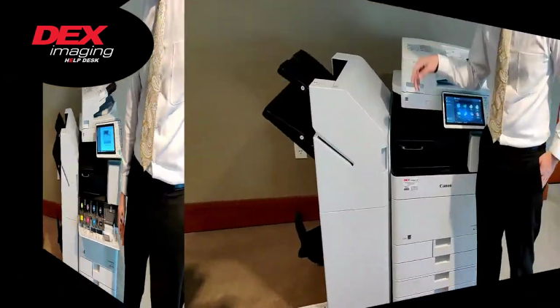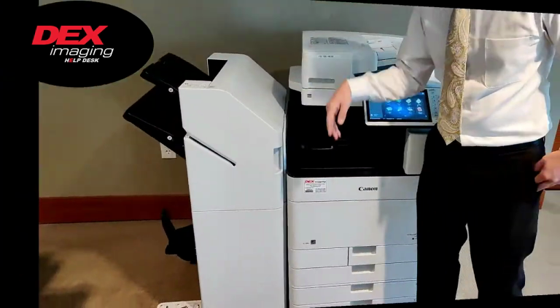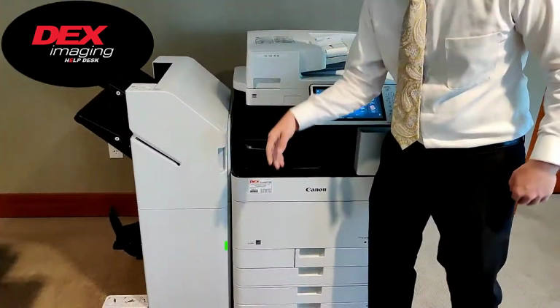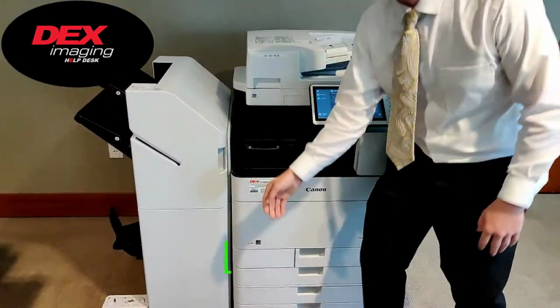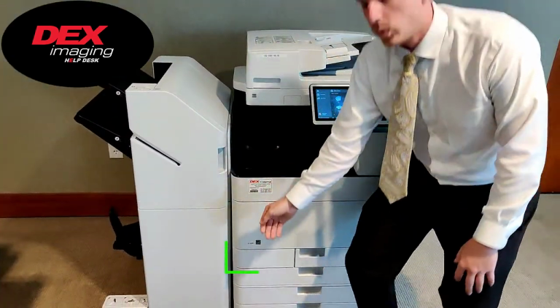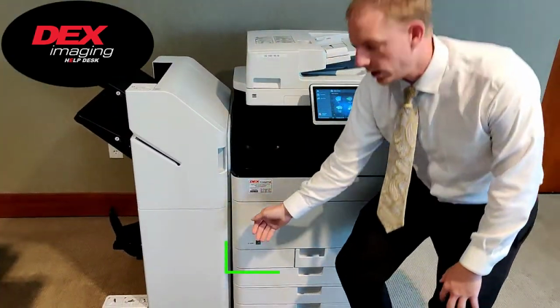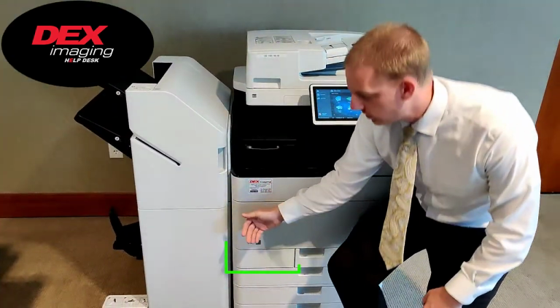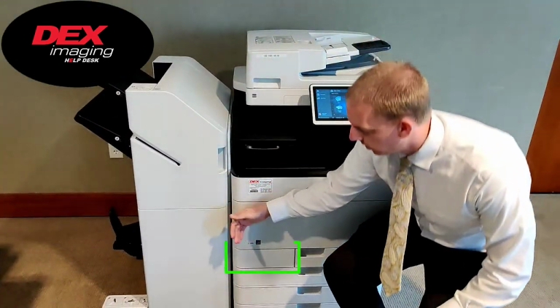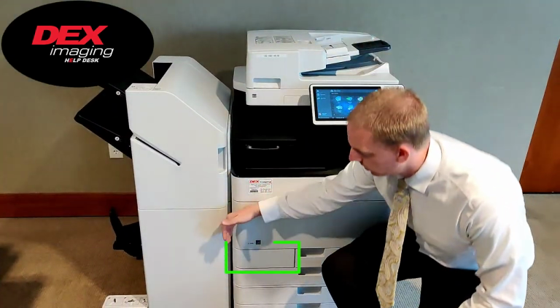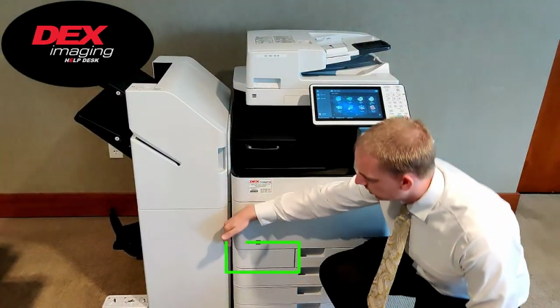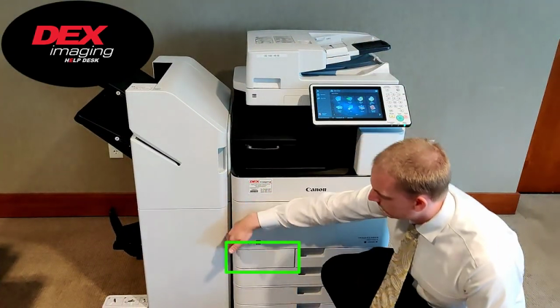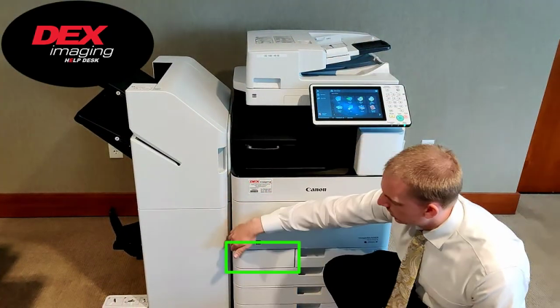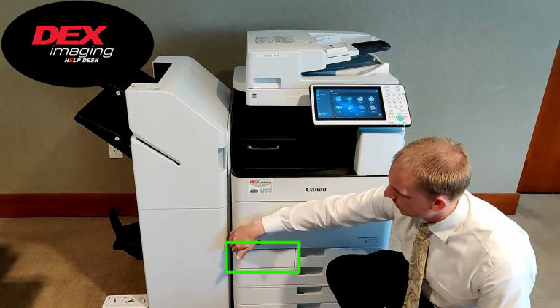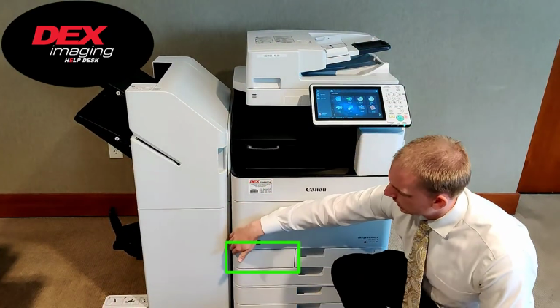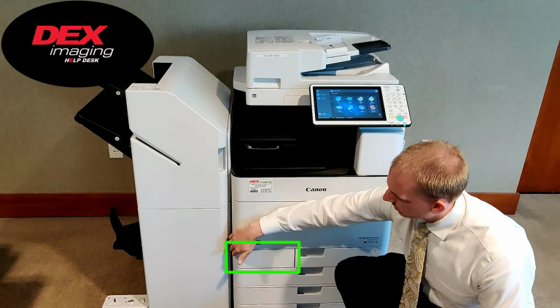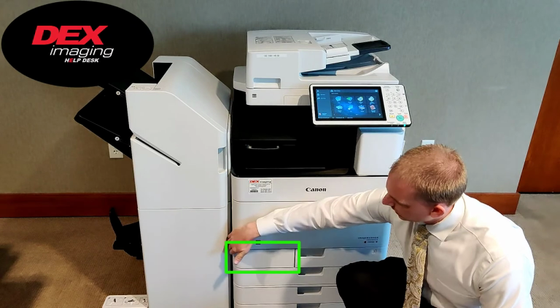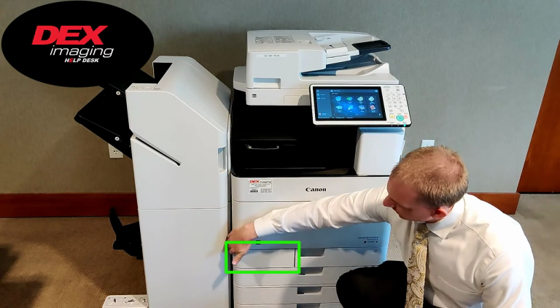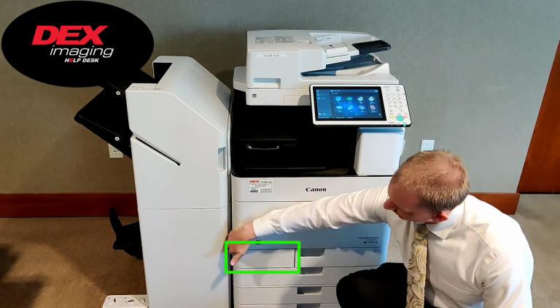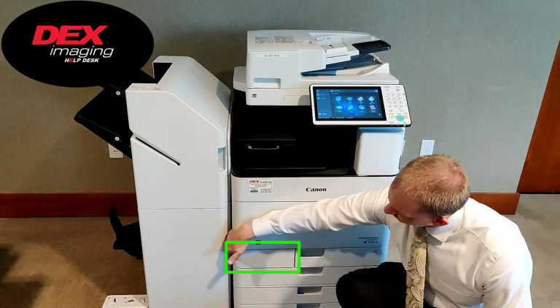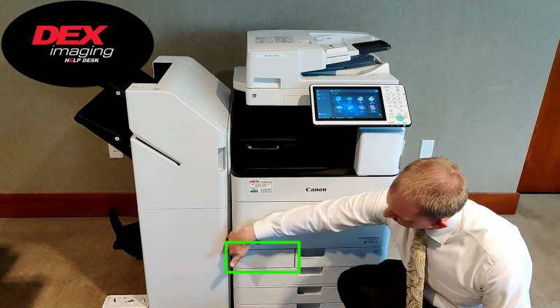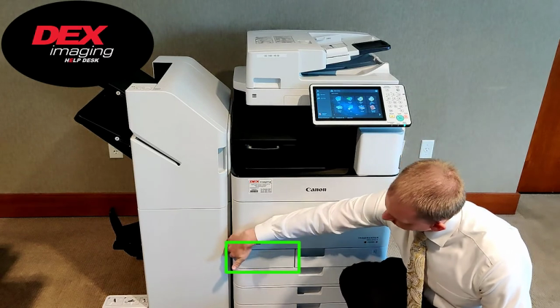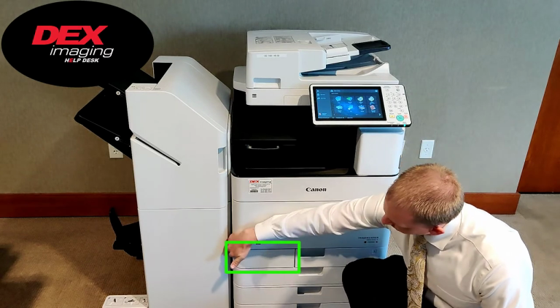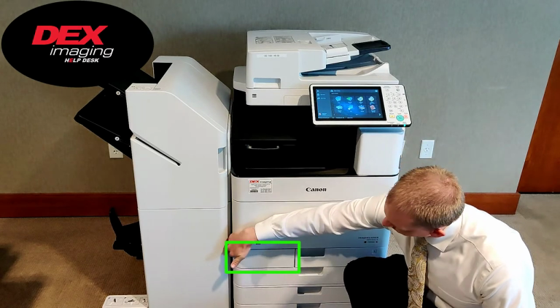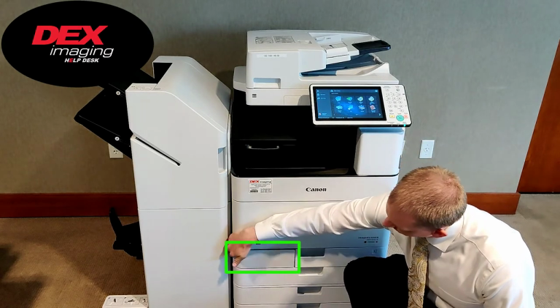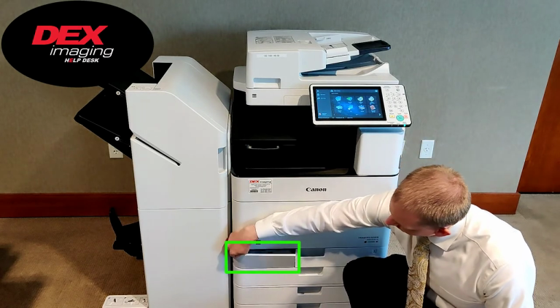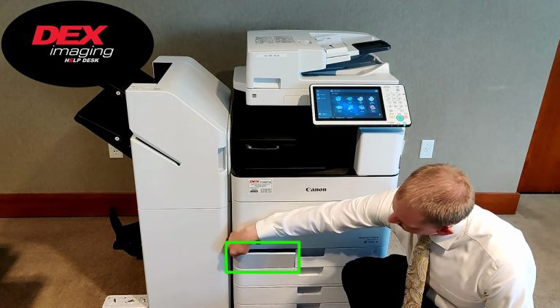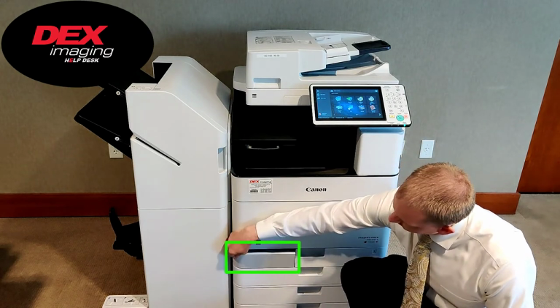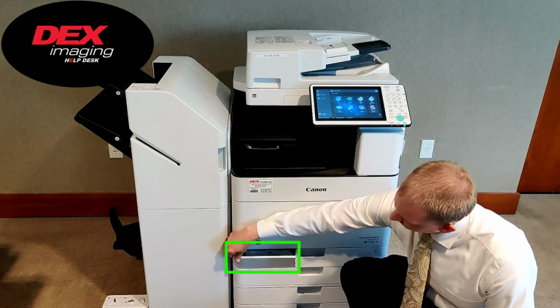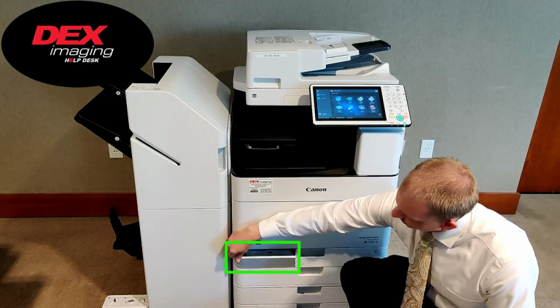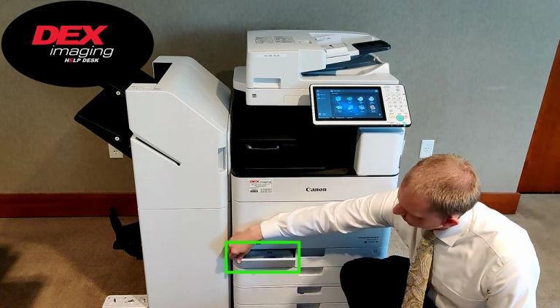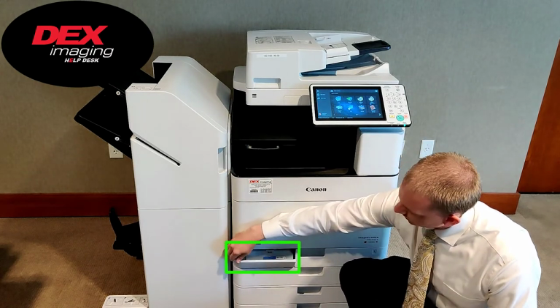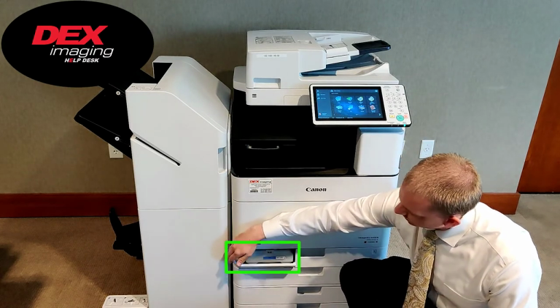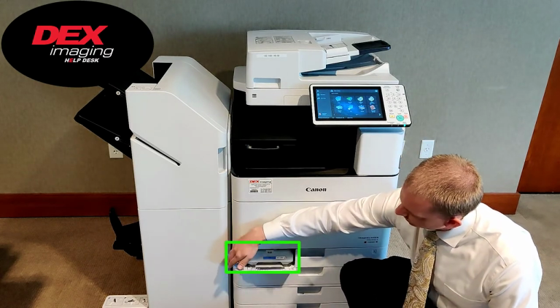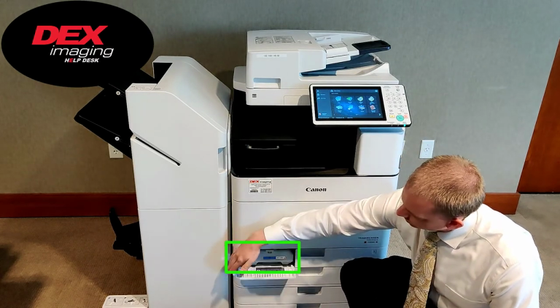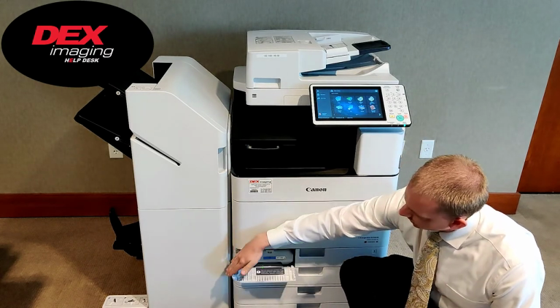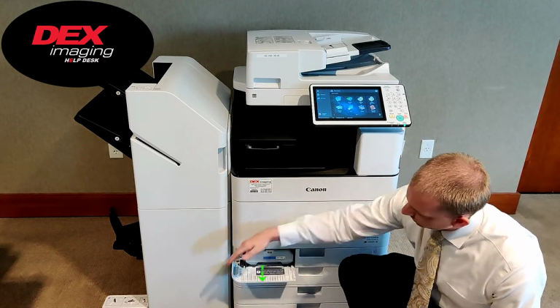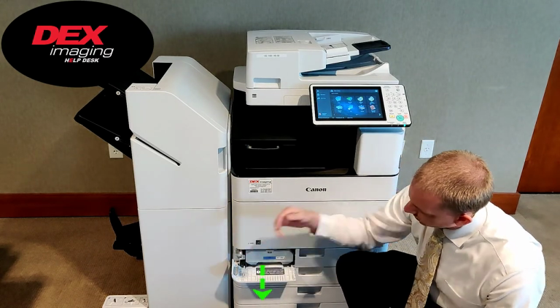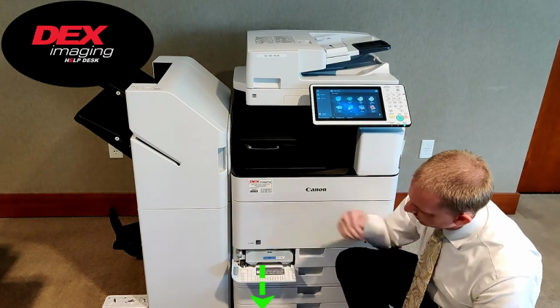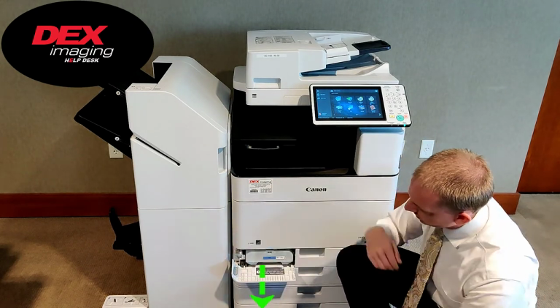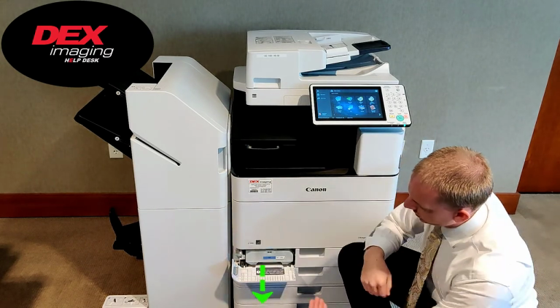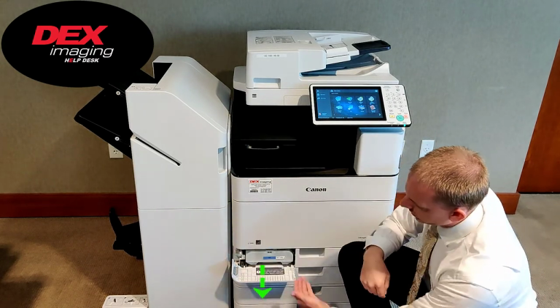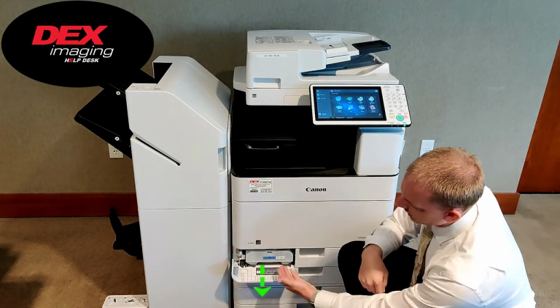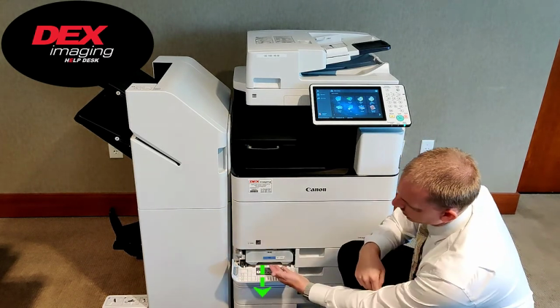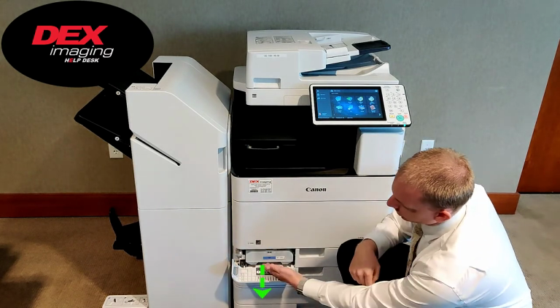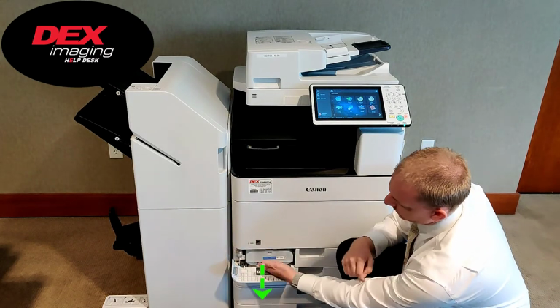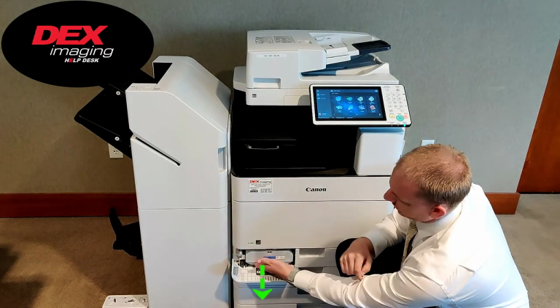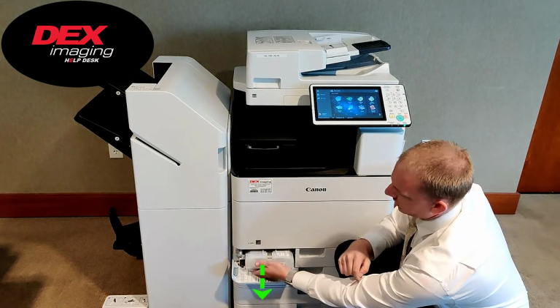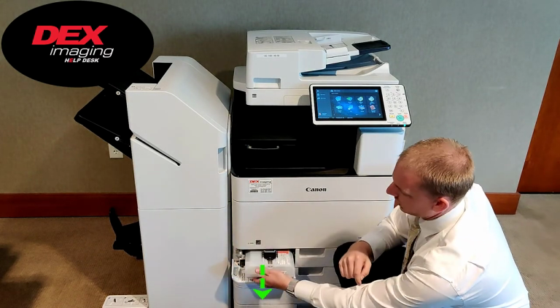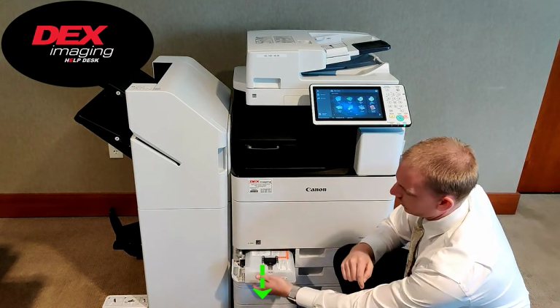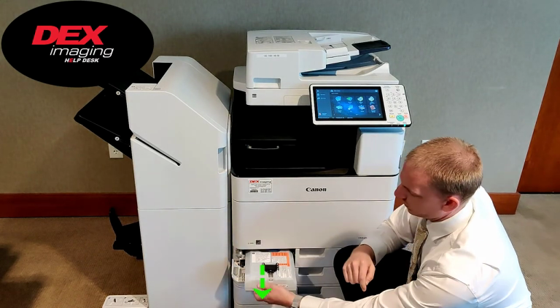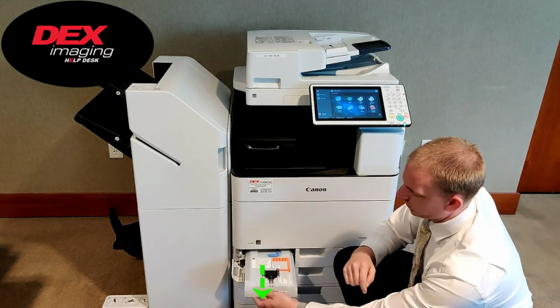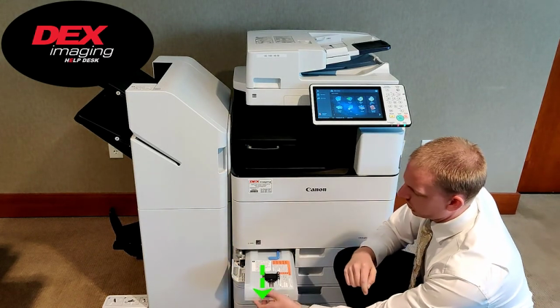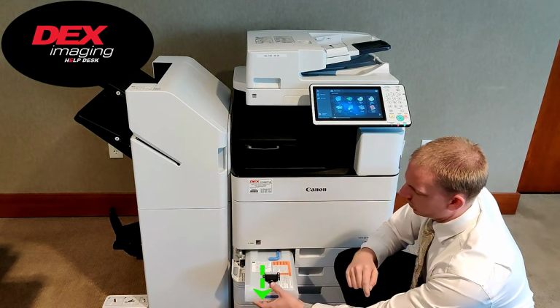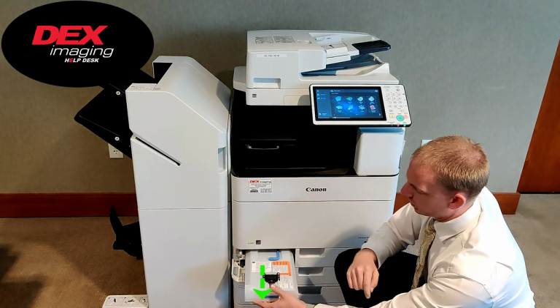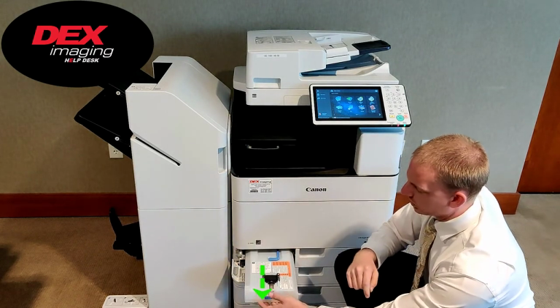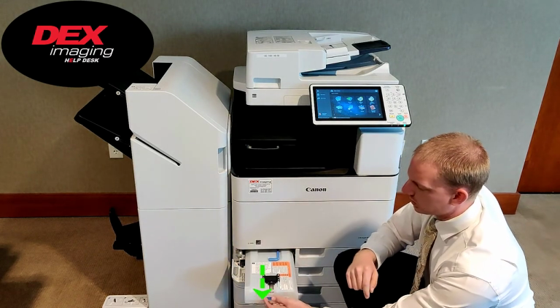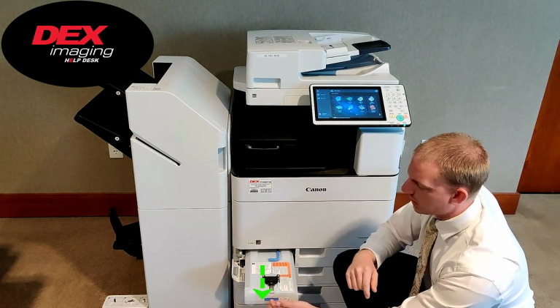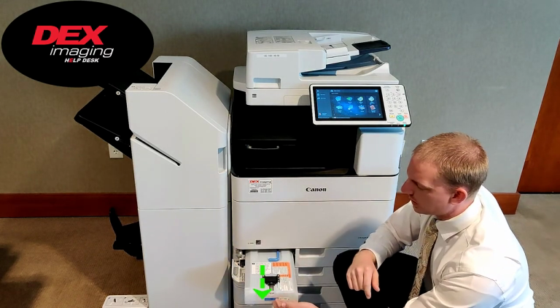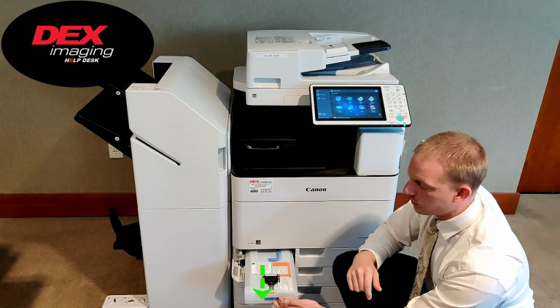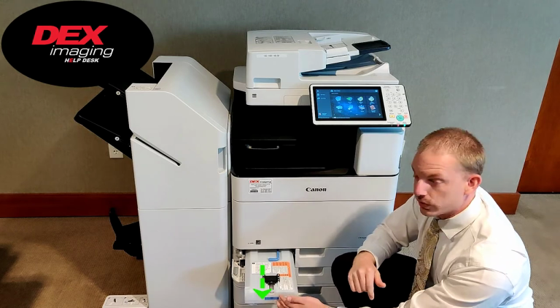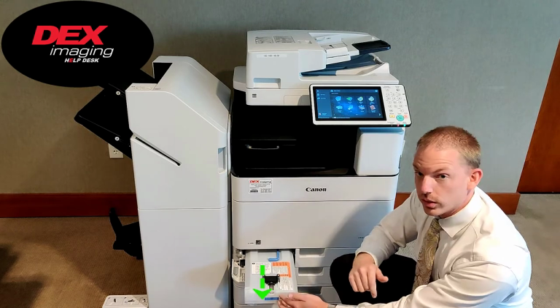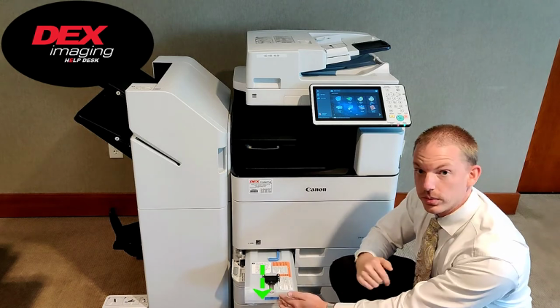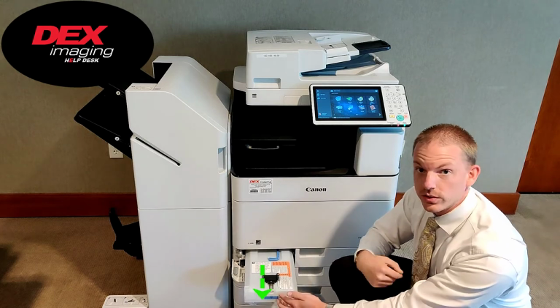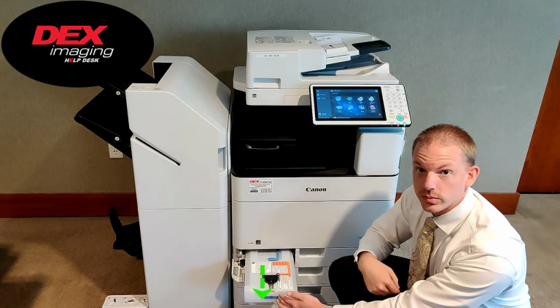Your waste toner will be located behind this tiny door next to tray one. That opens and the toner will slide out for replacement.